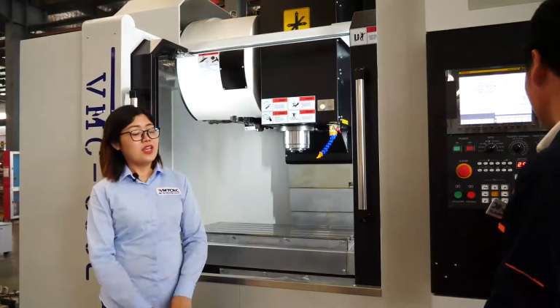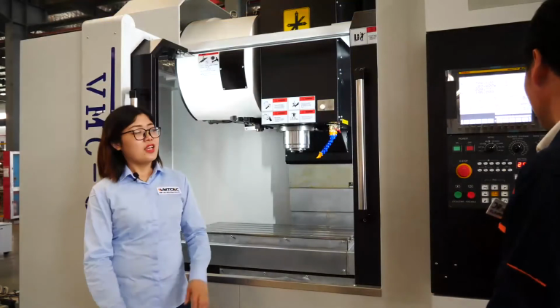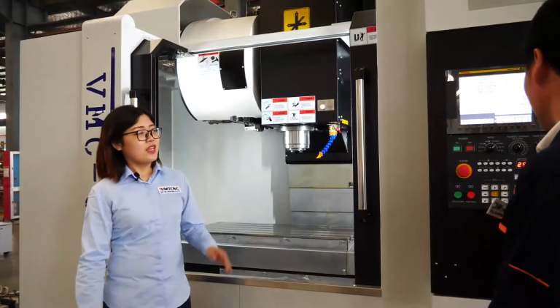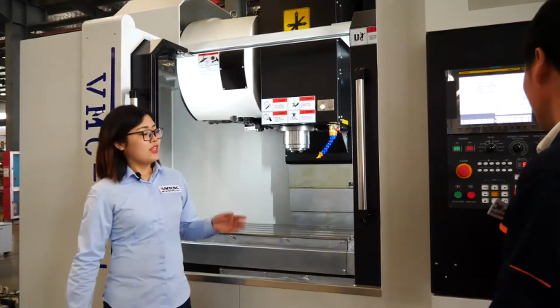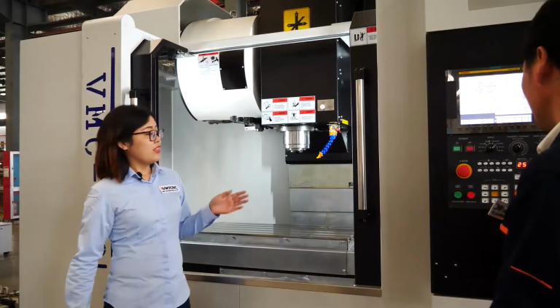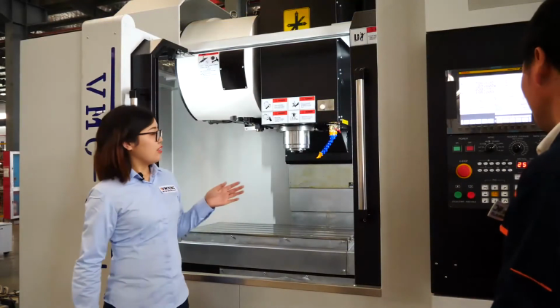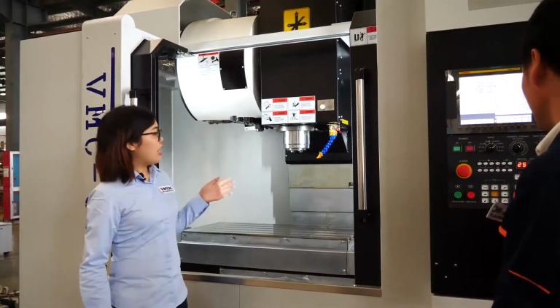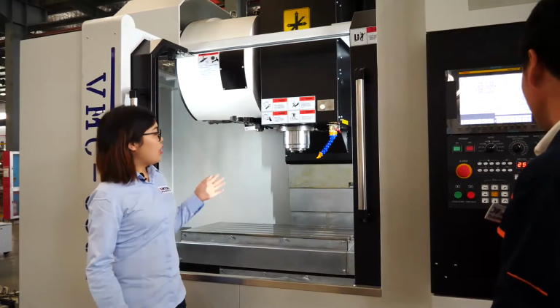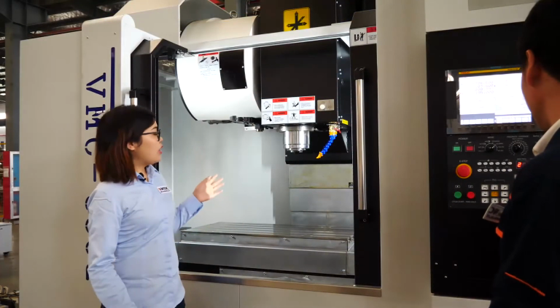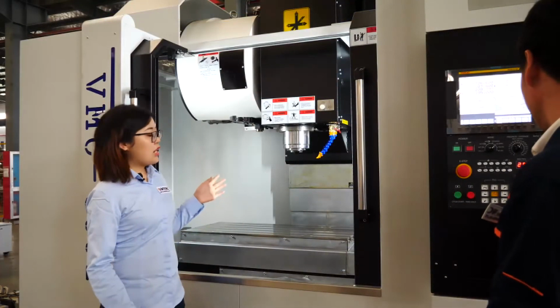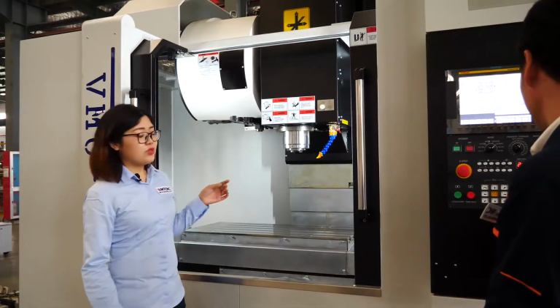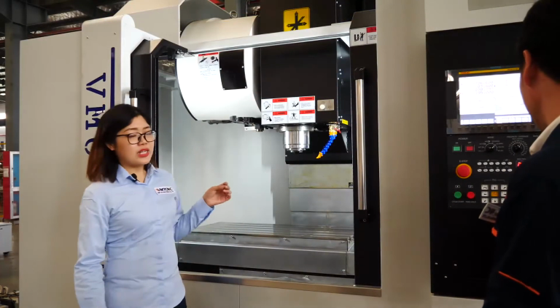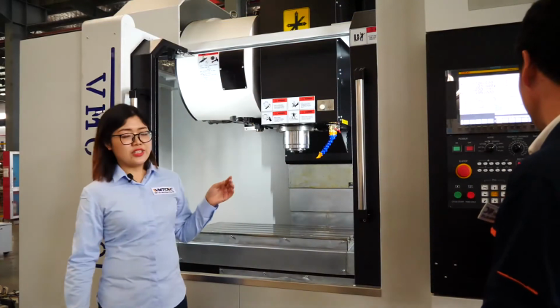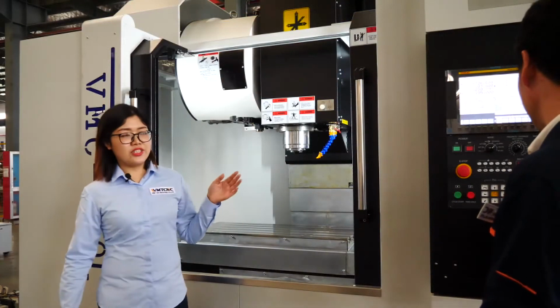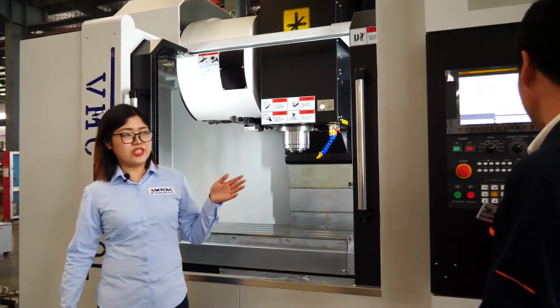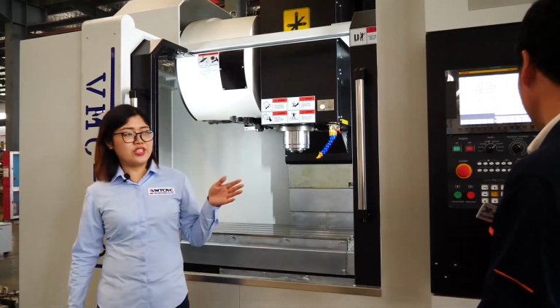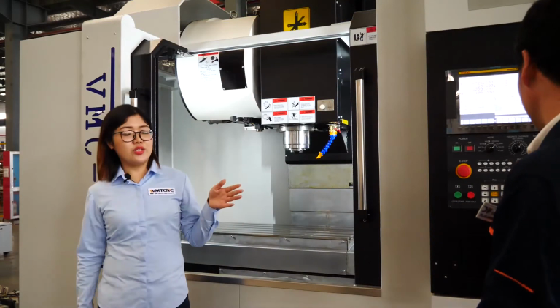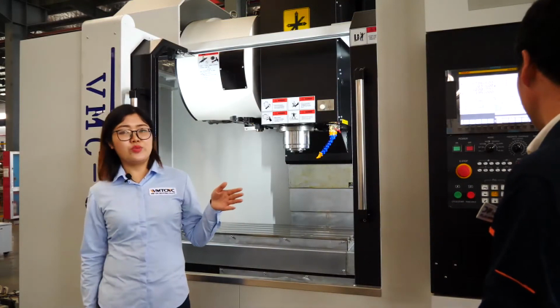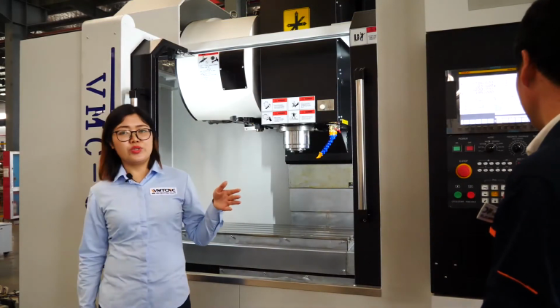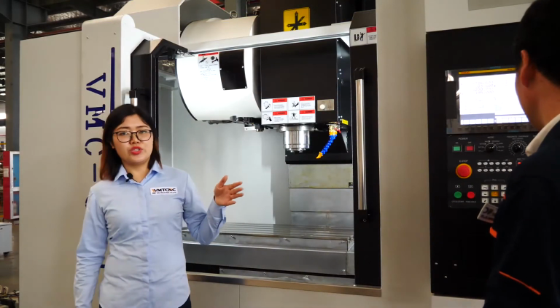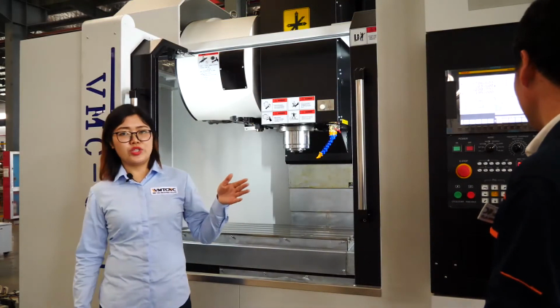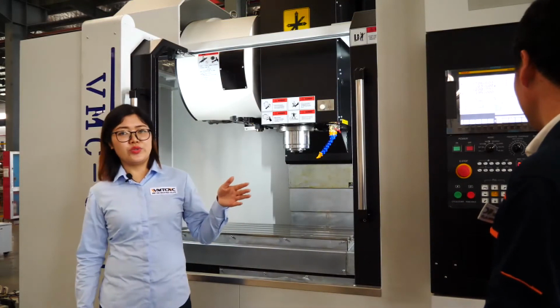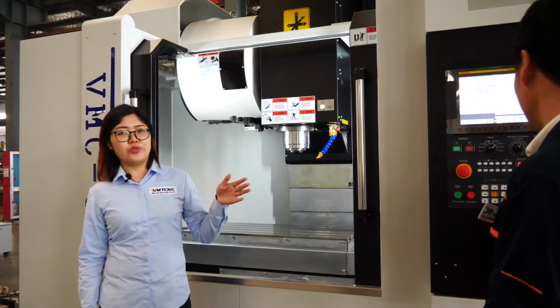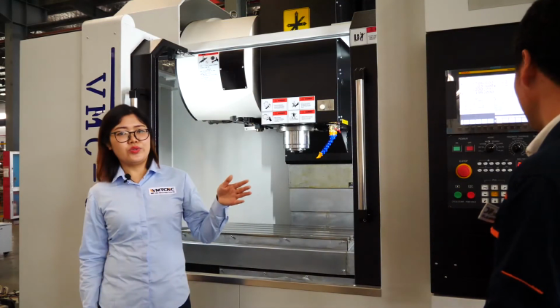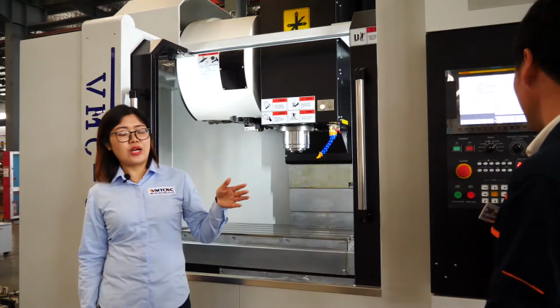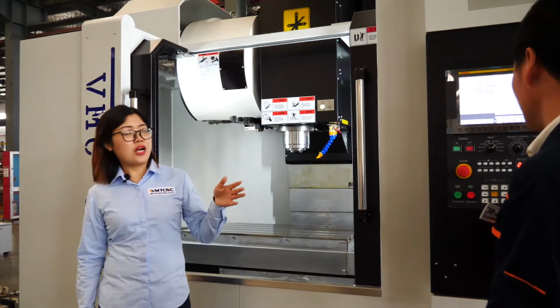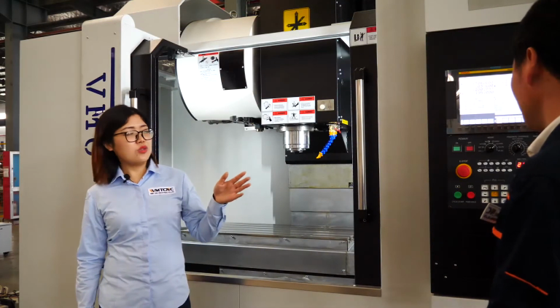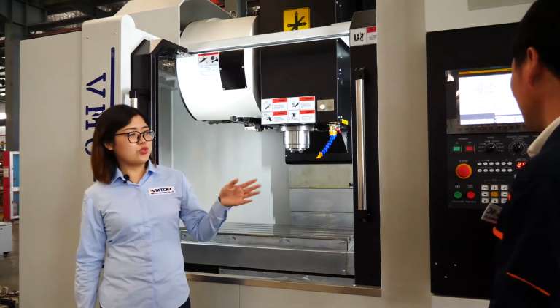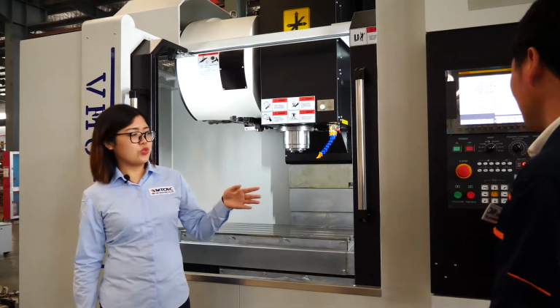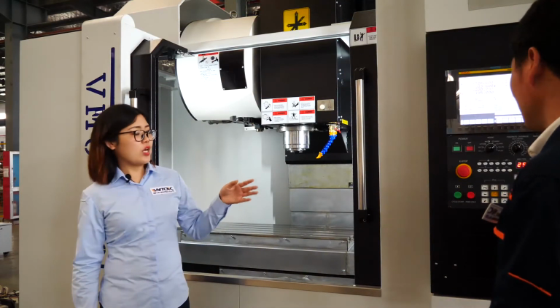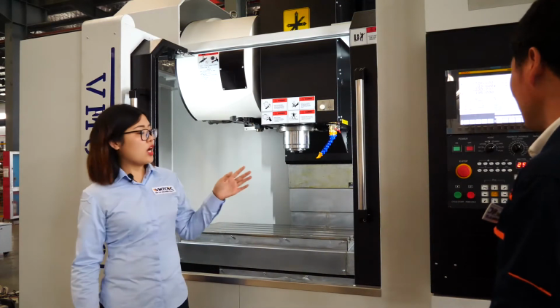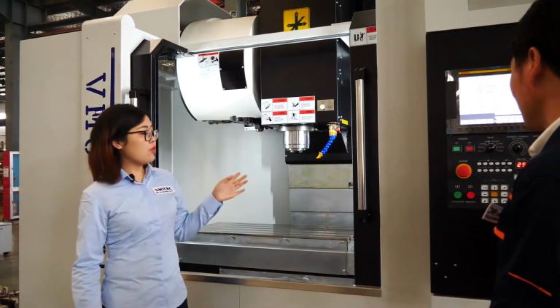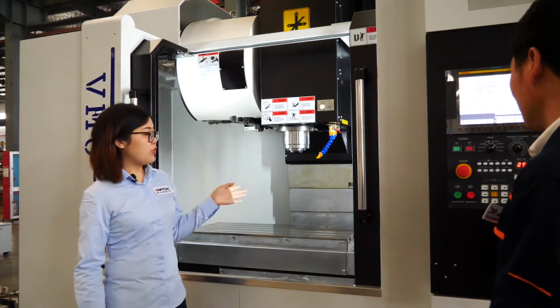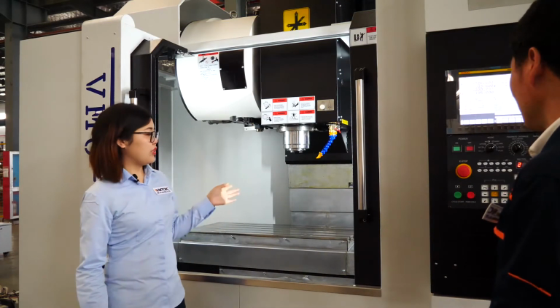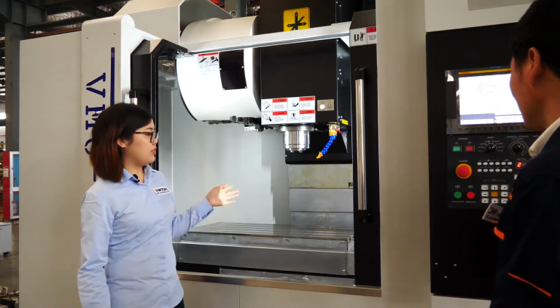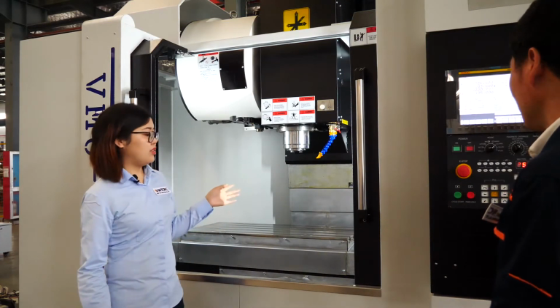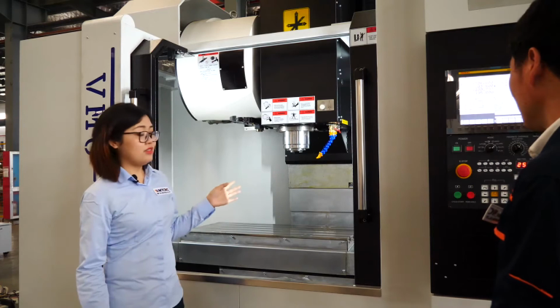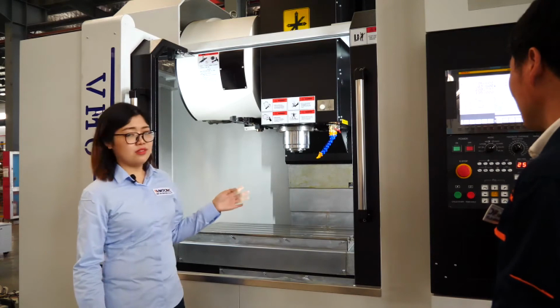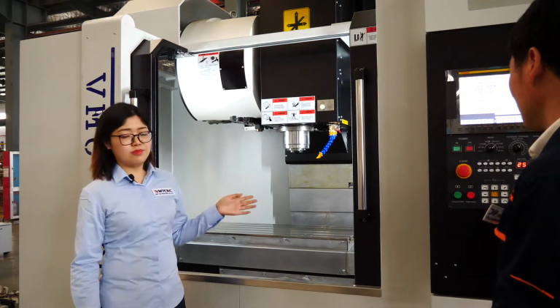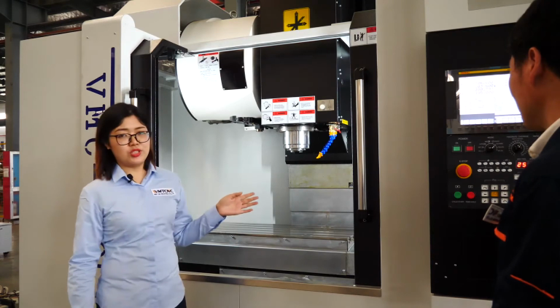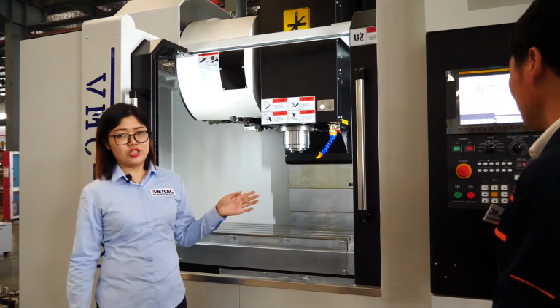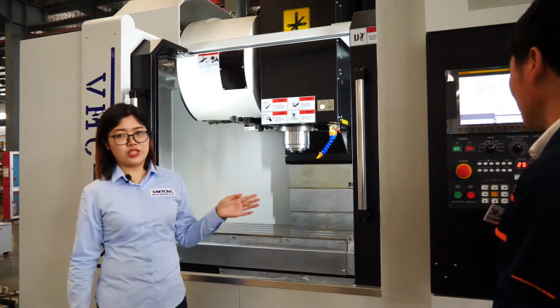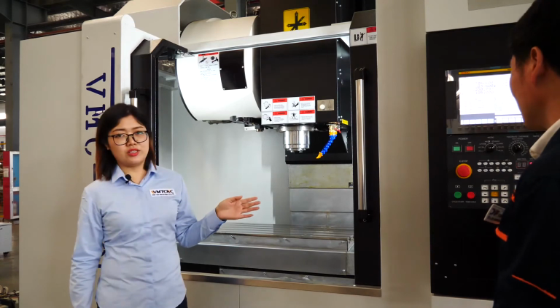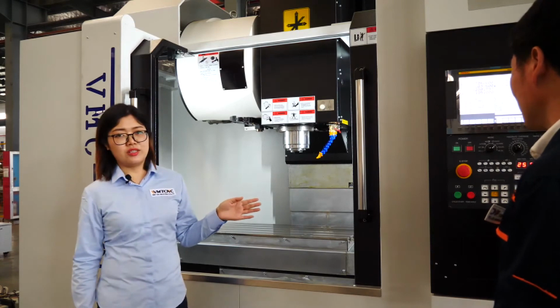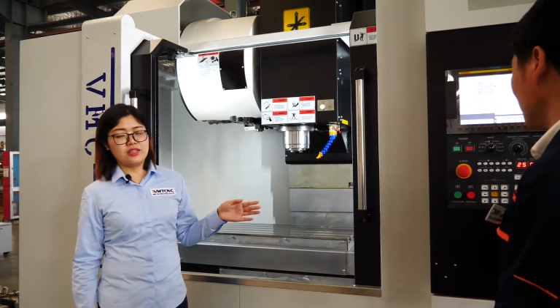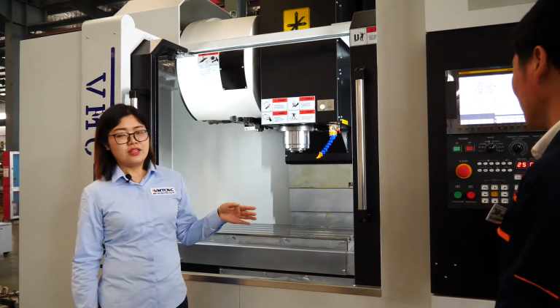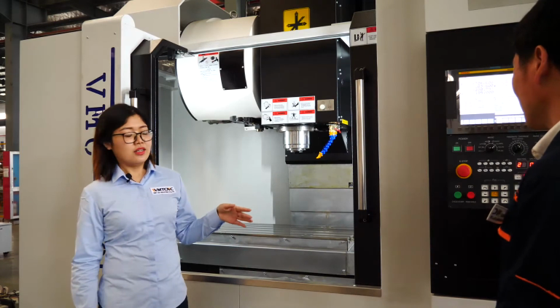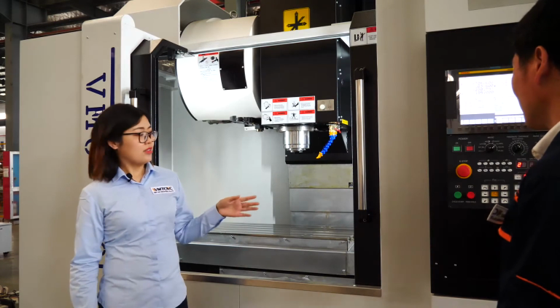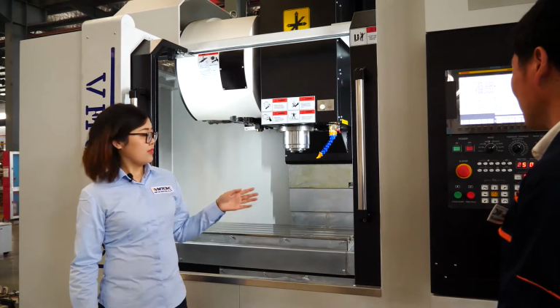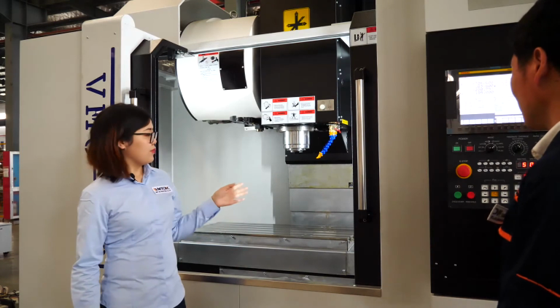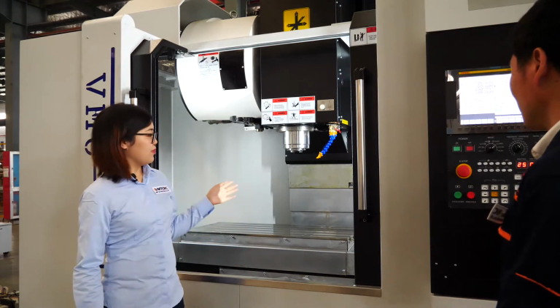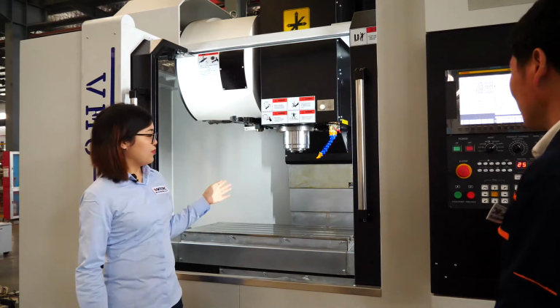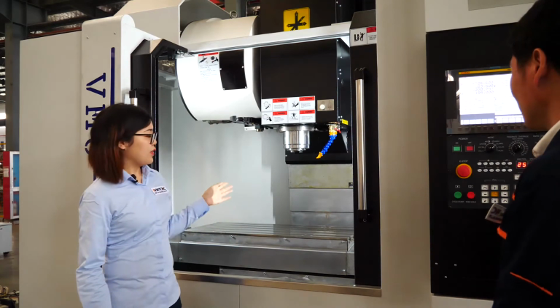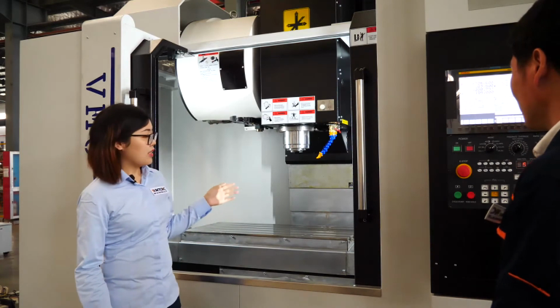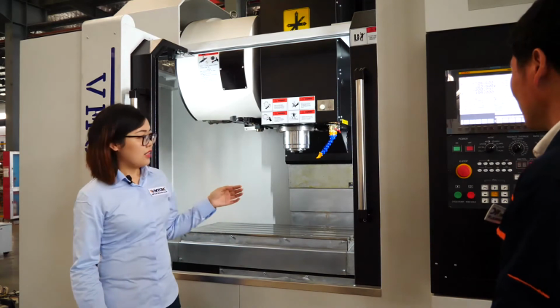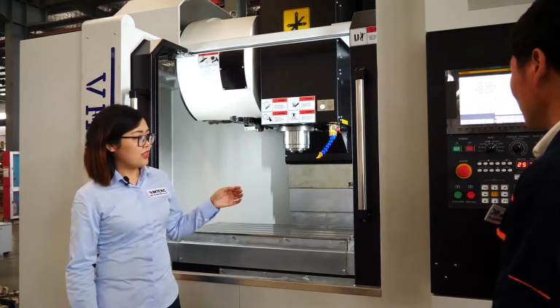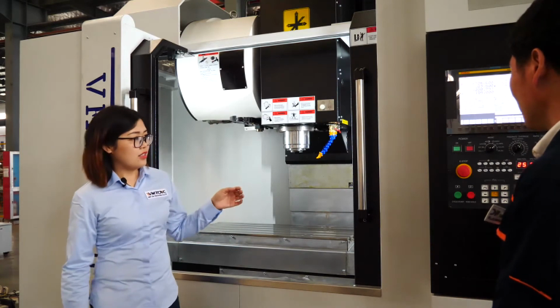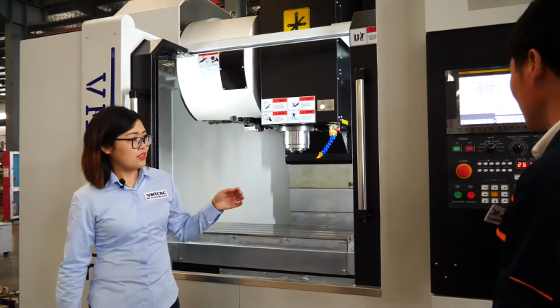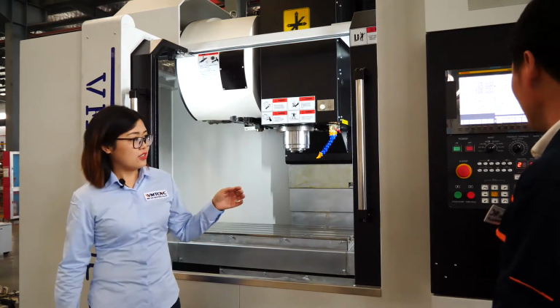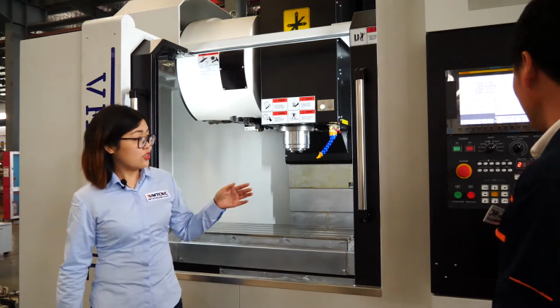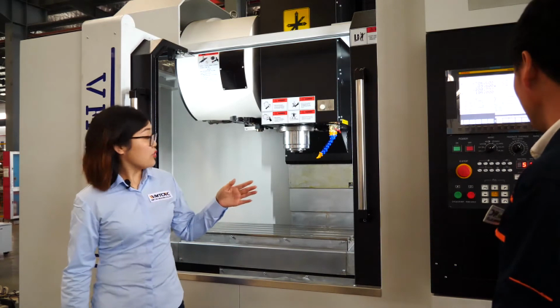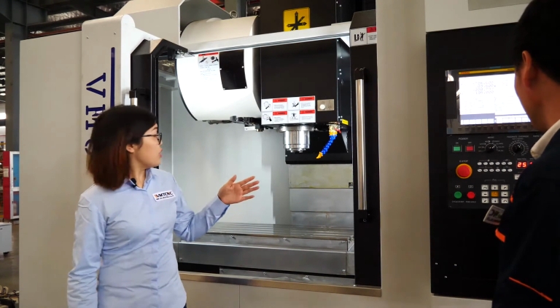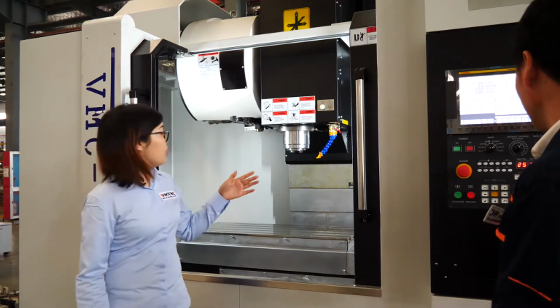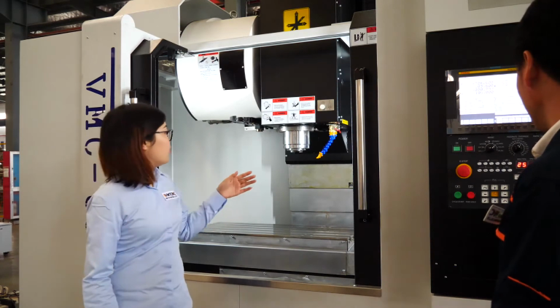Now our engineer will show you how to operate this machine and explain the advantages step by step.